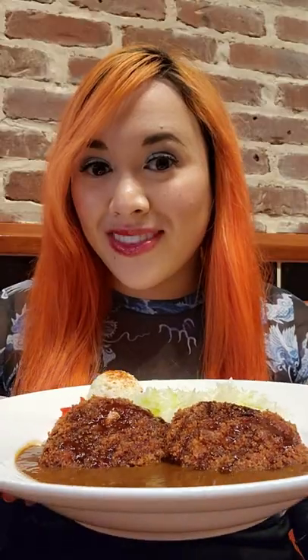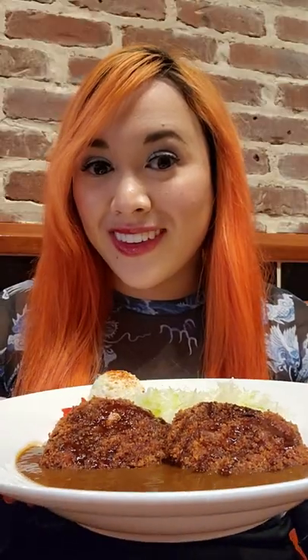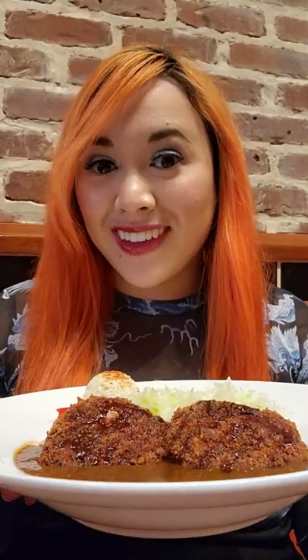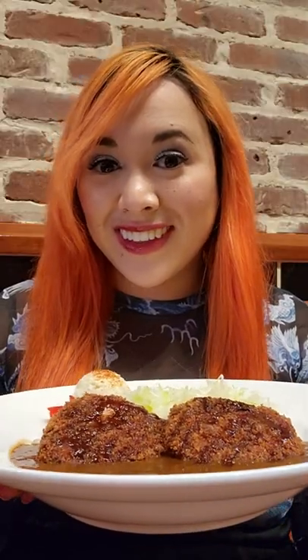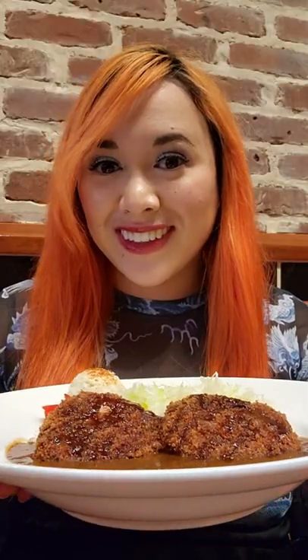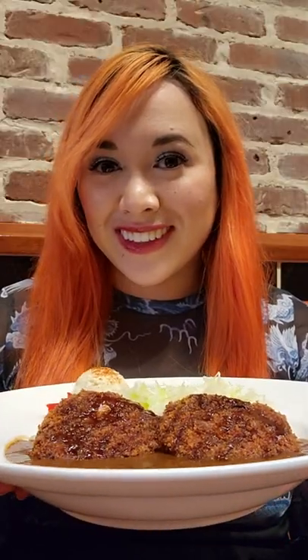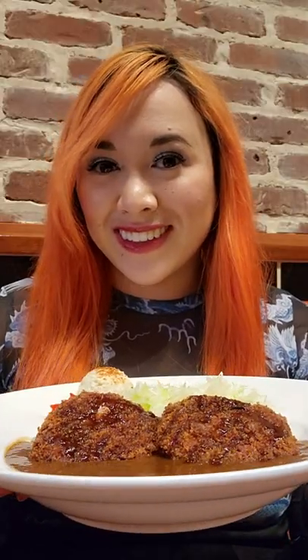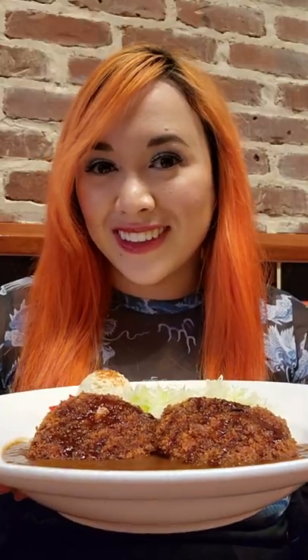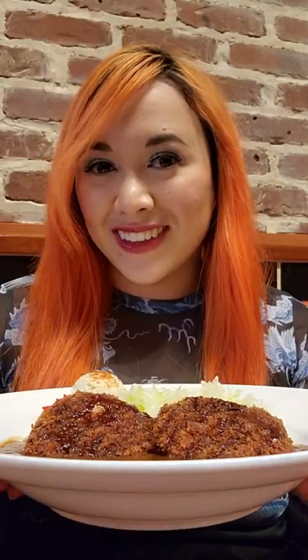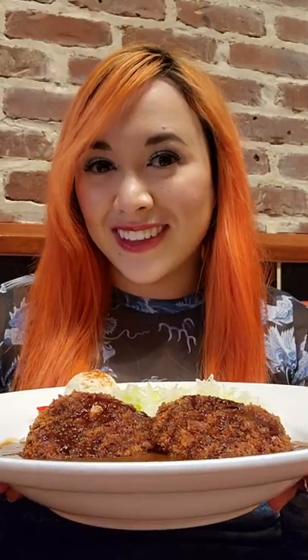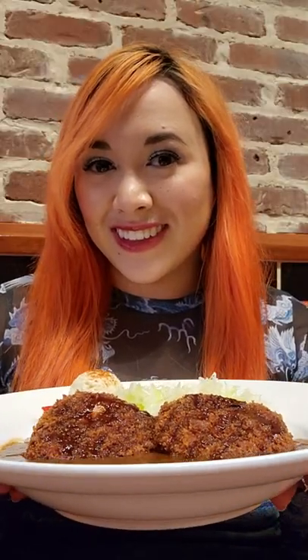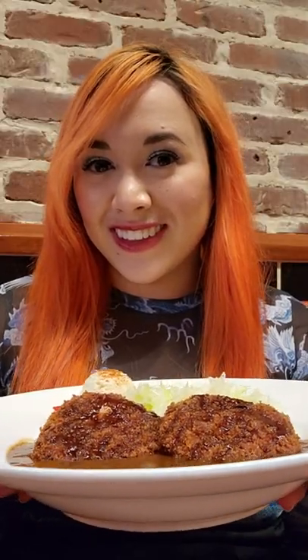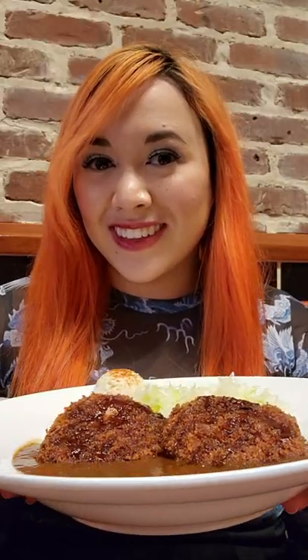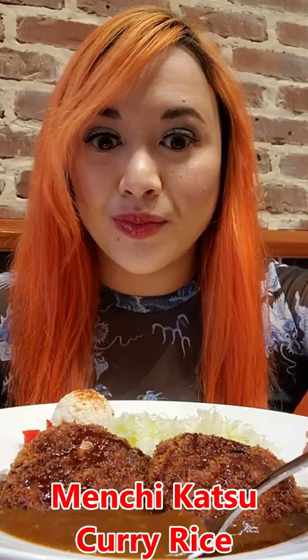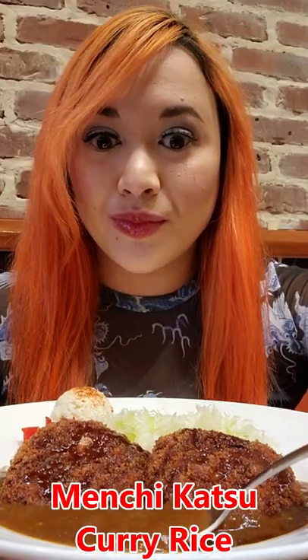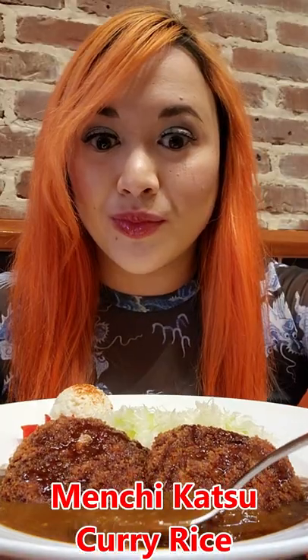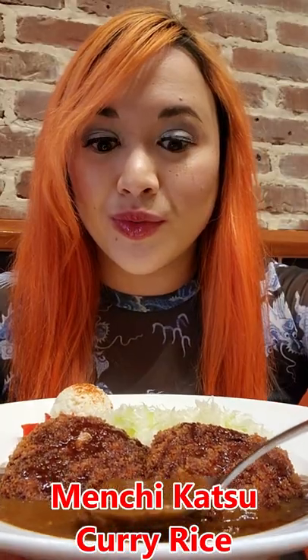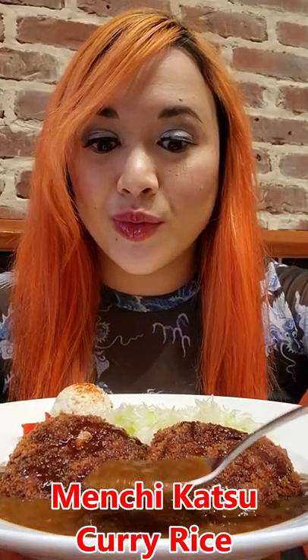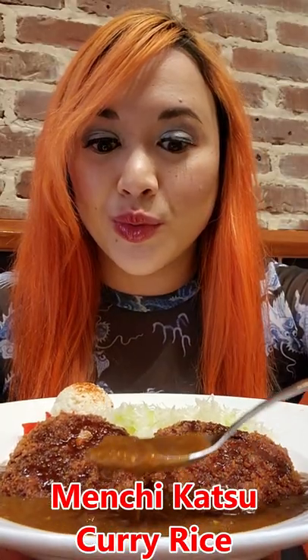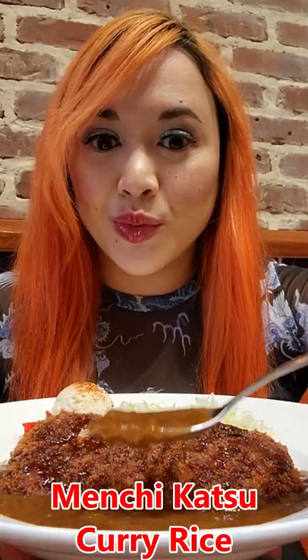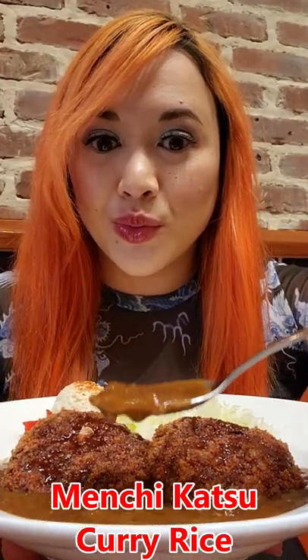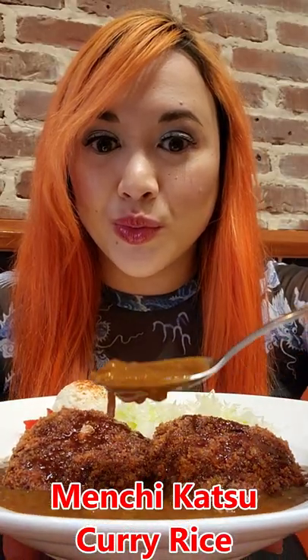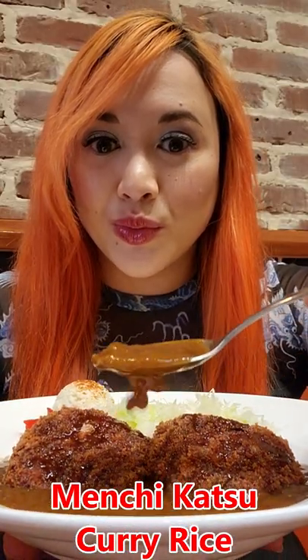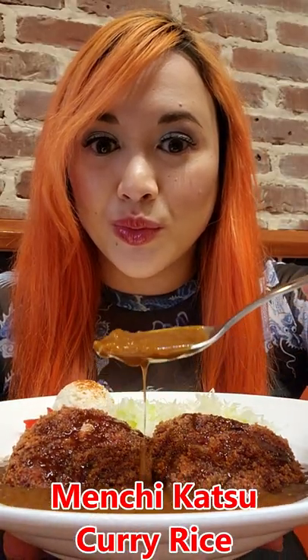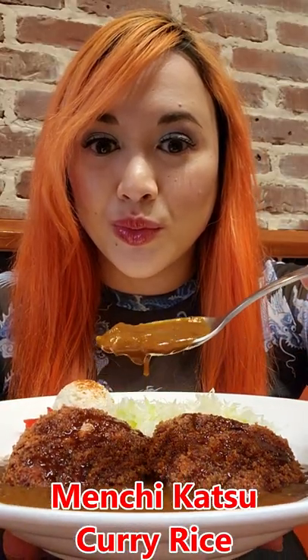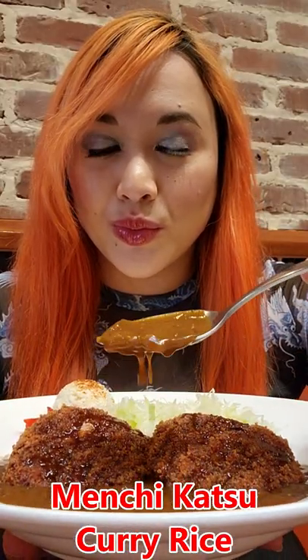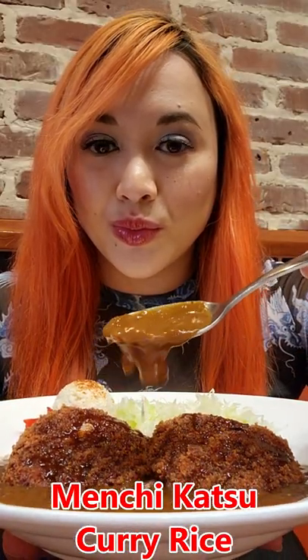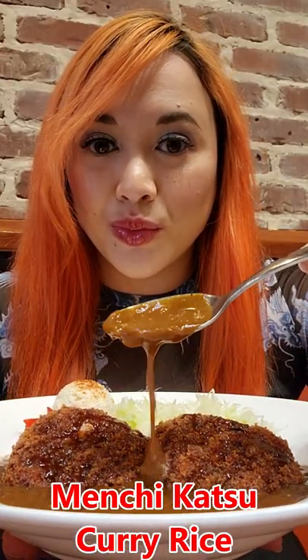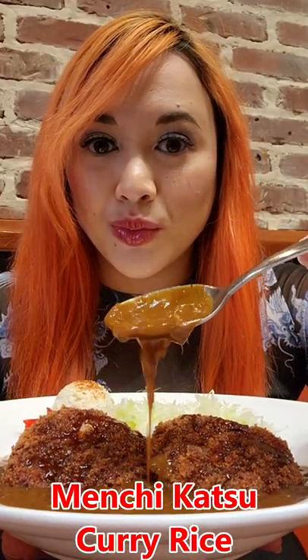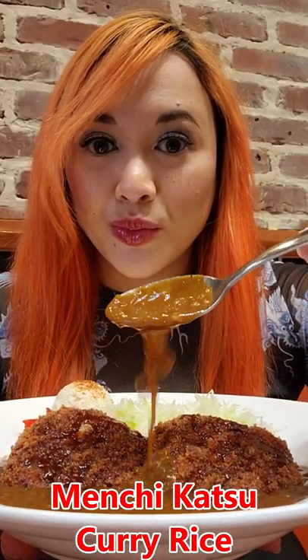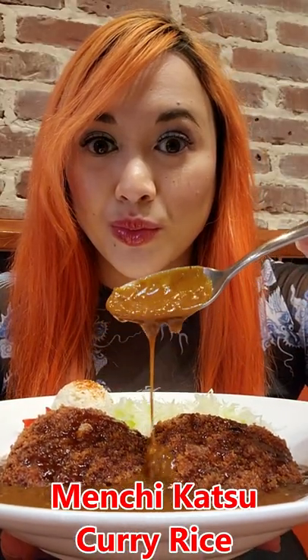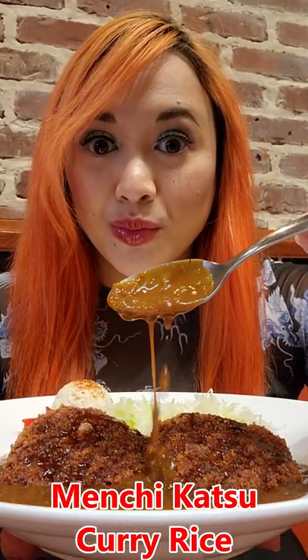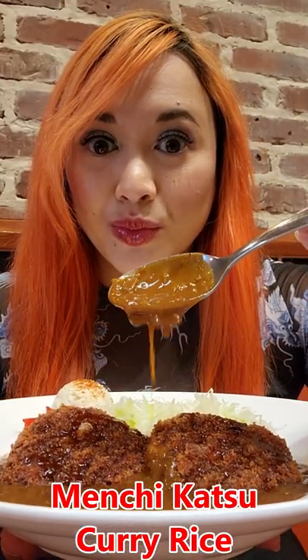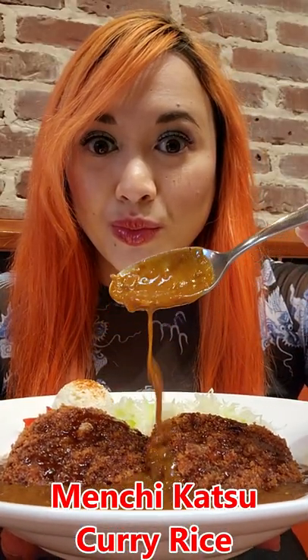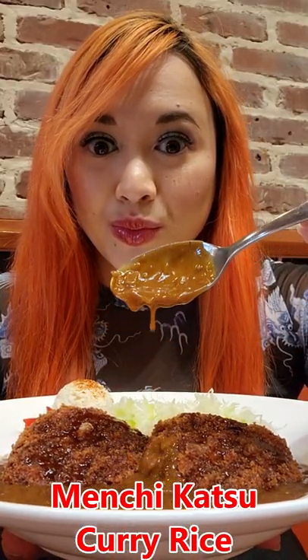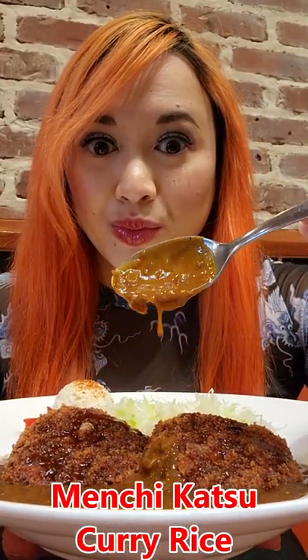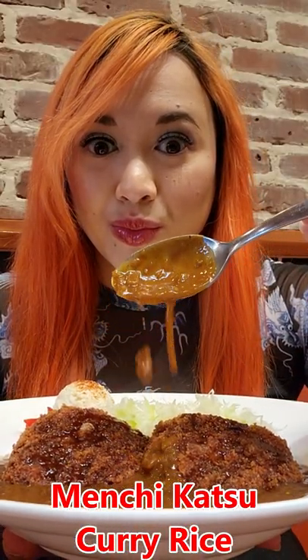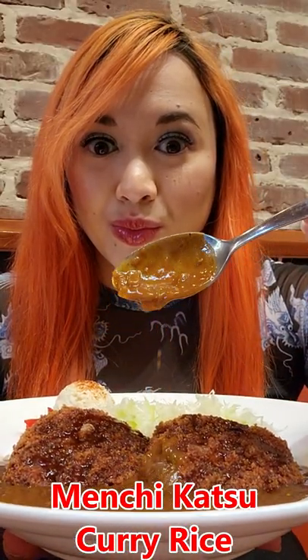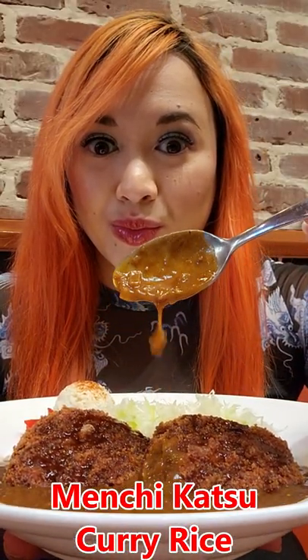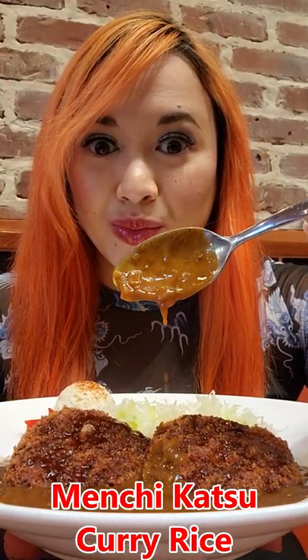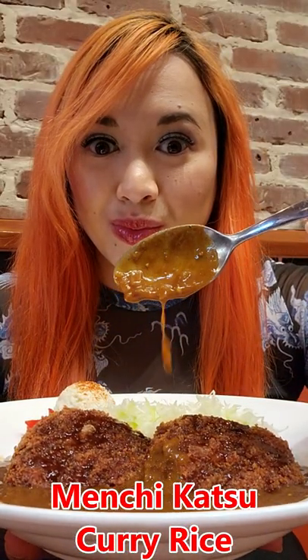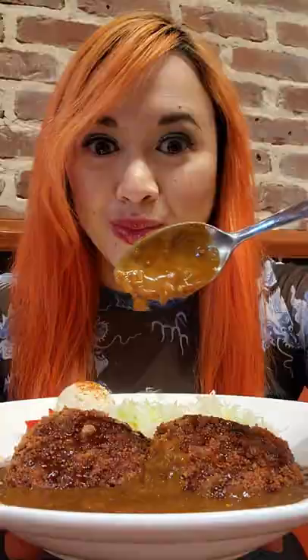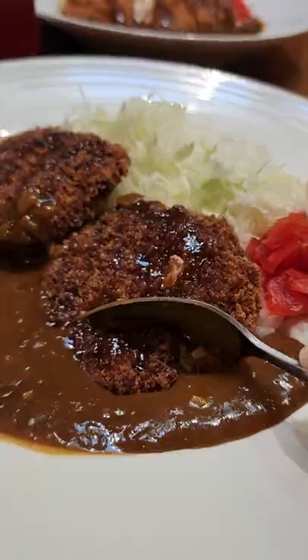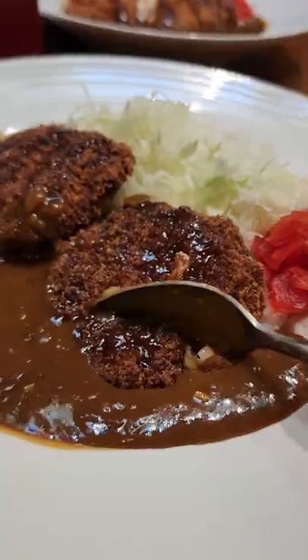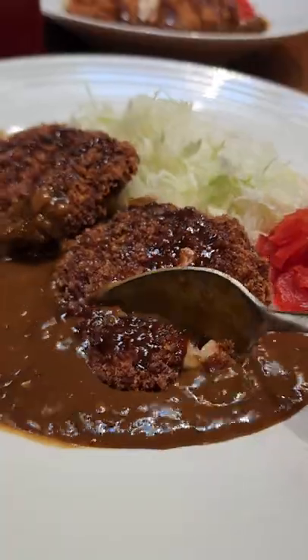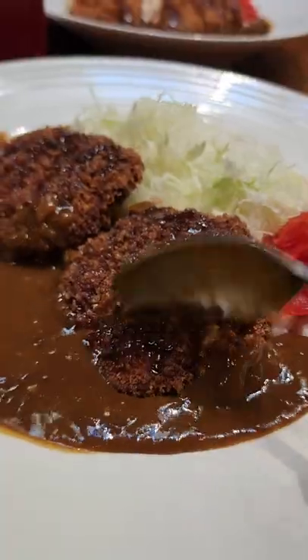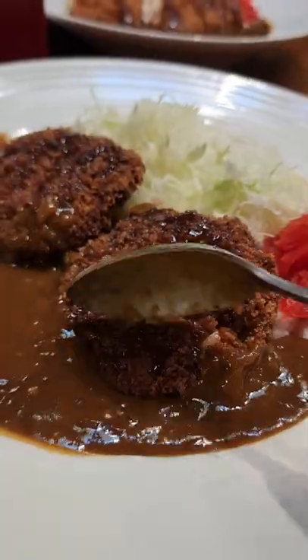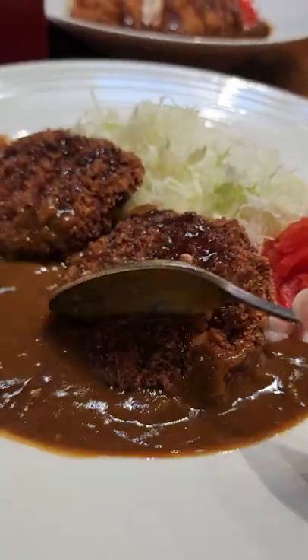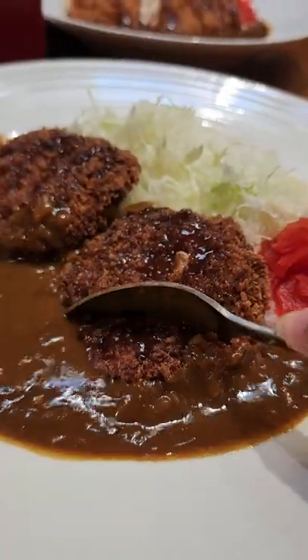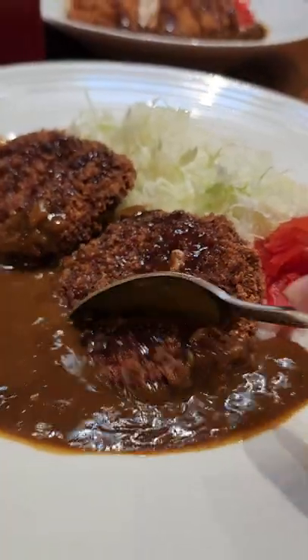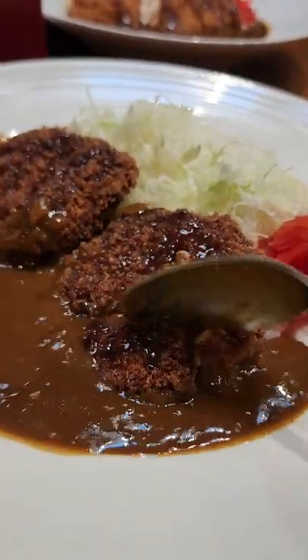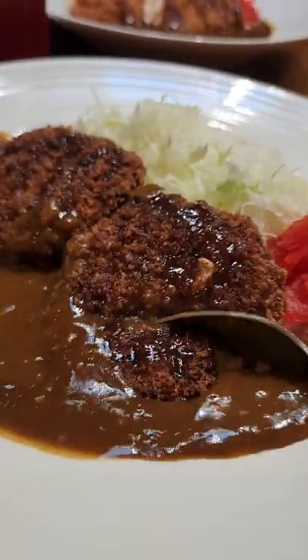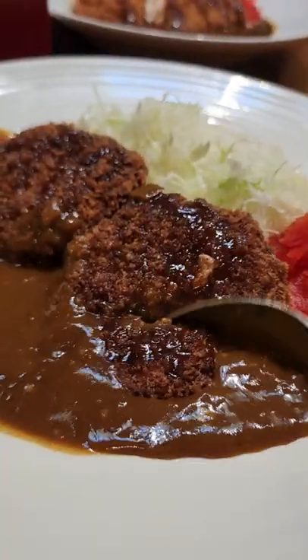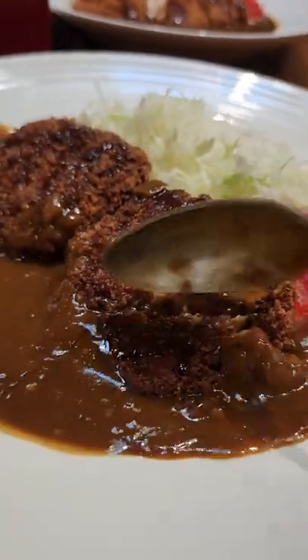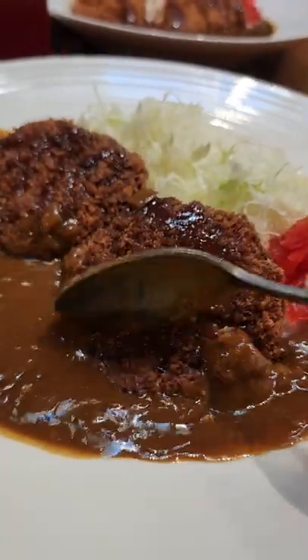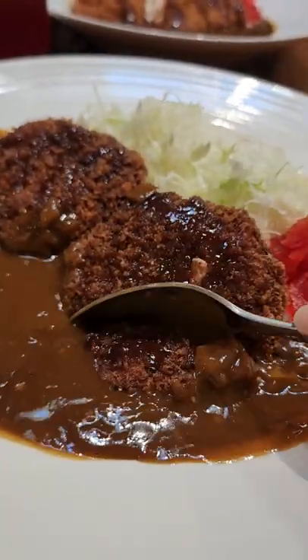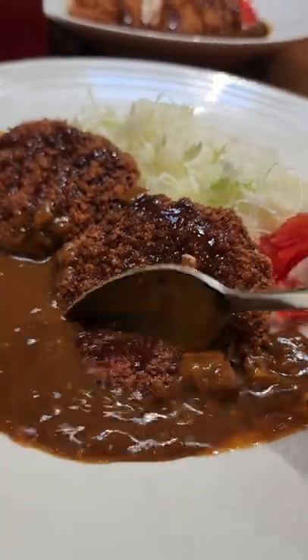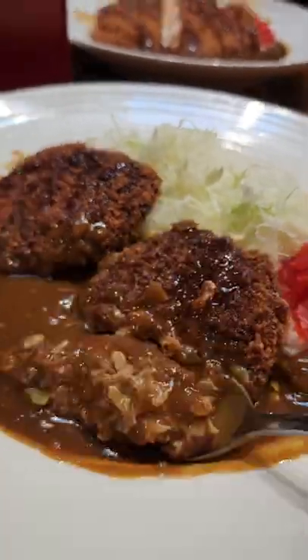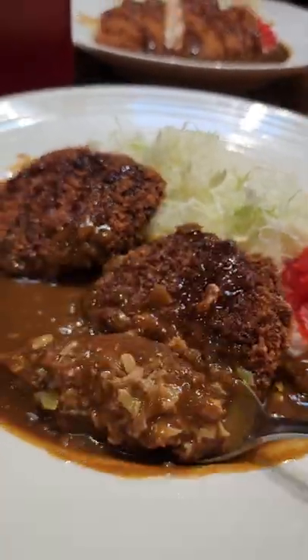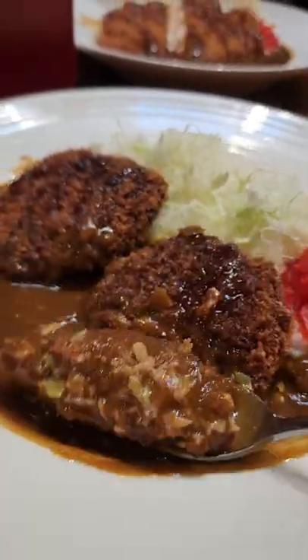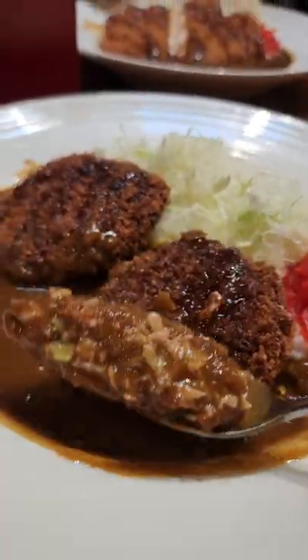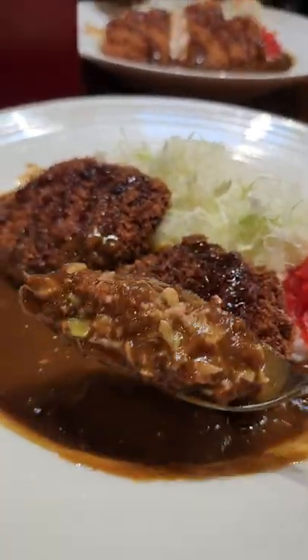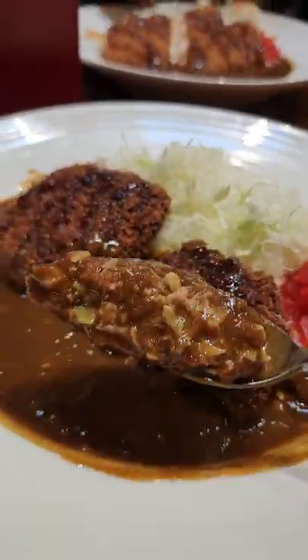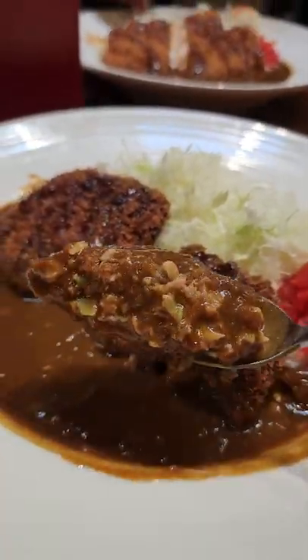And for the curry rice, I got the menchikatsu kare. Menchikatsu is like a fried minced meat hamburger patty. Super yummy.